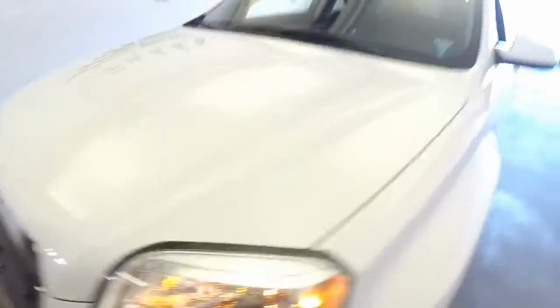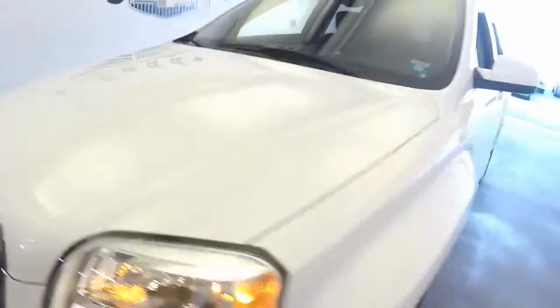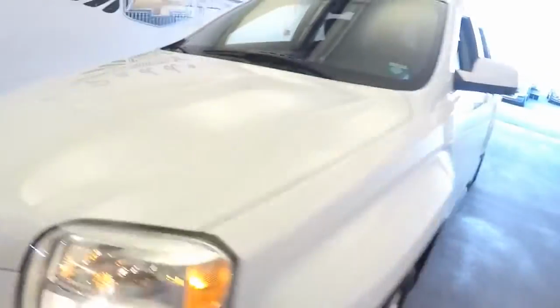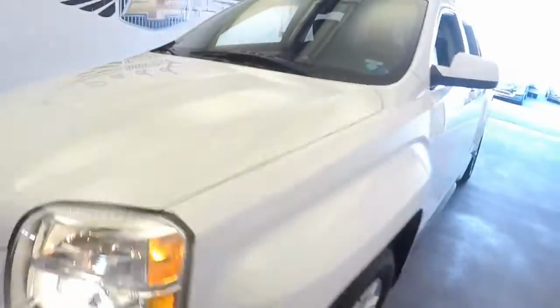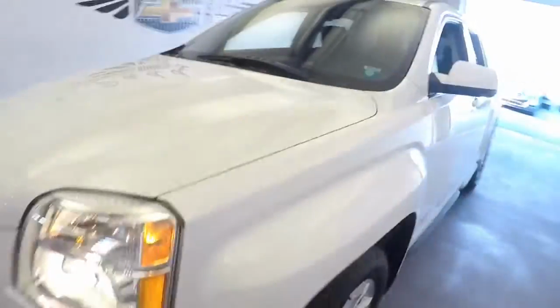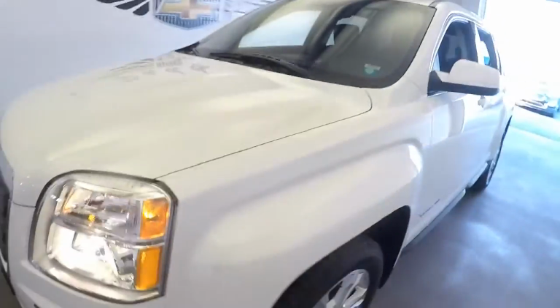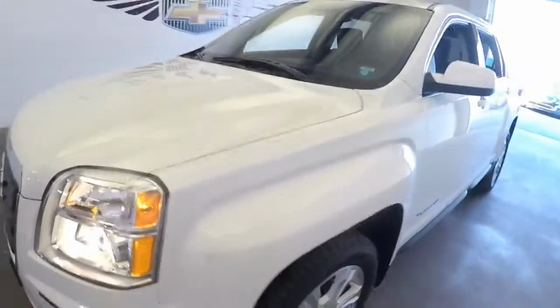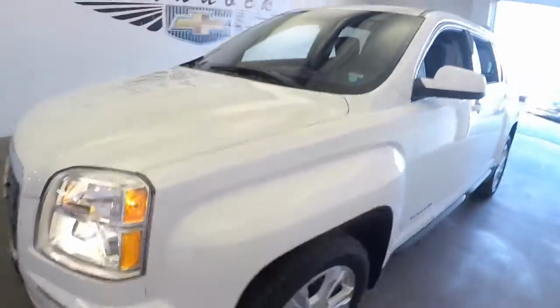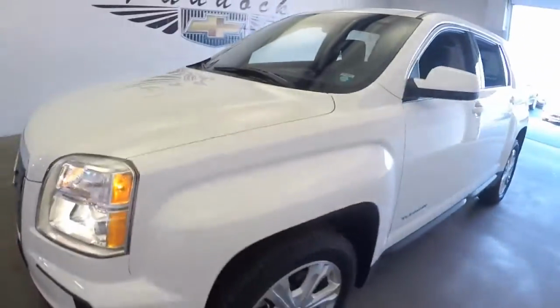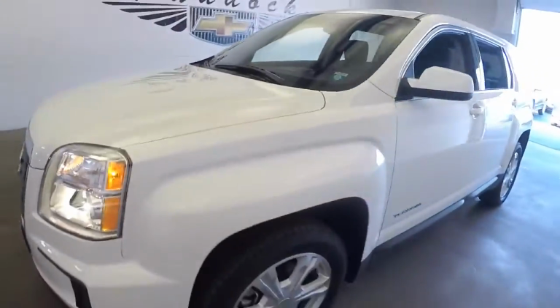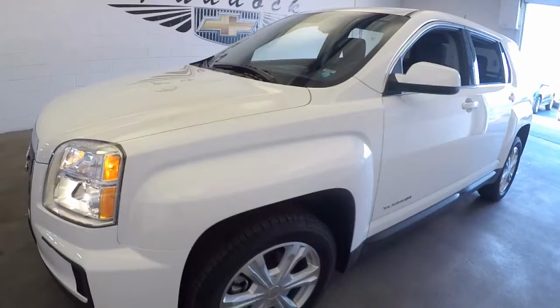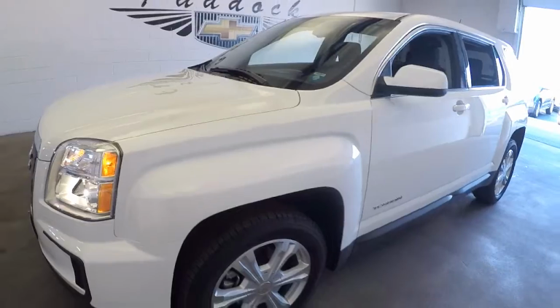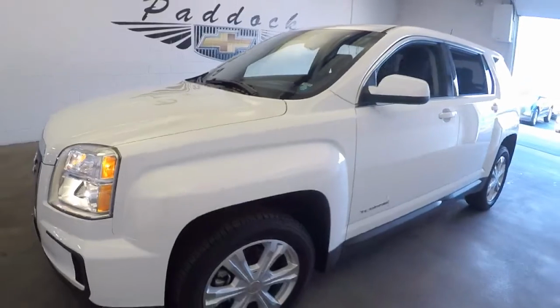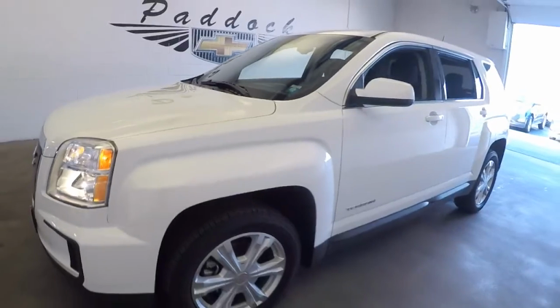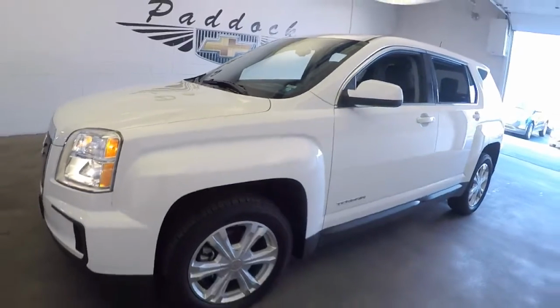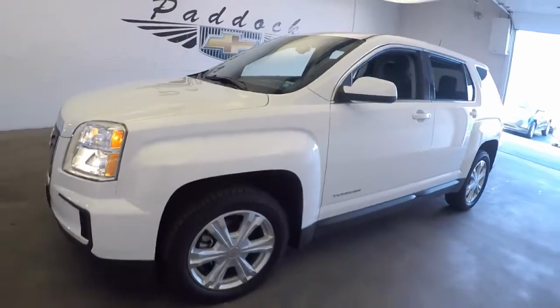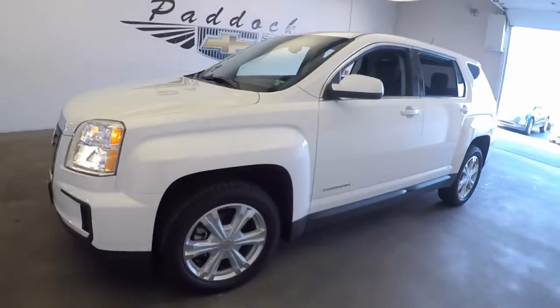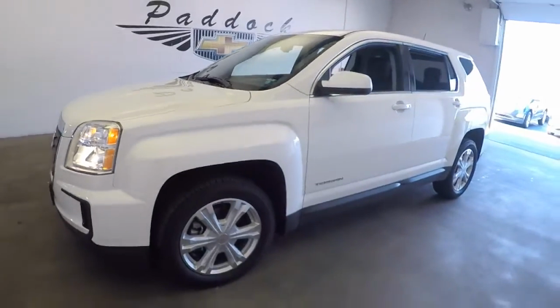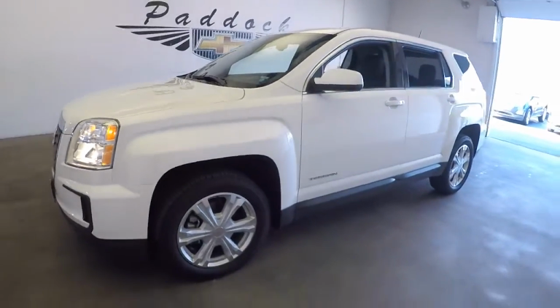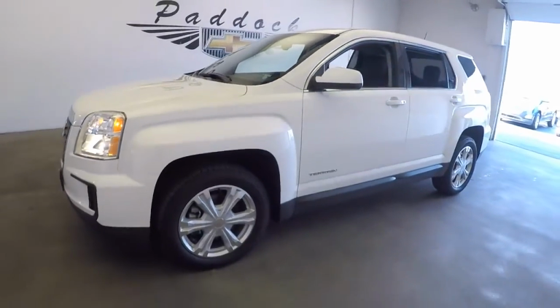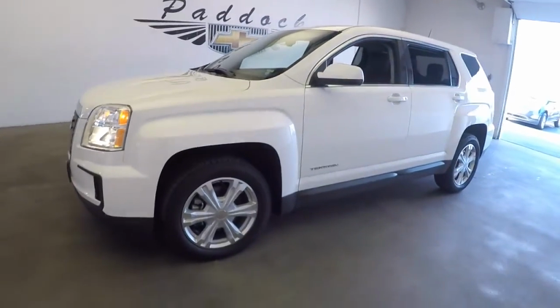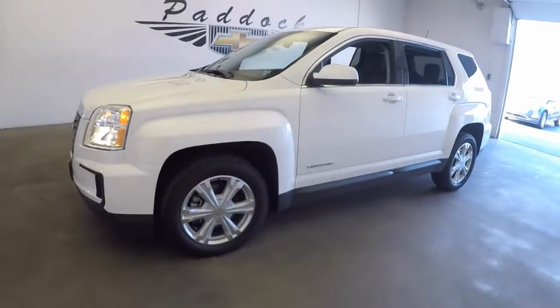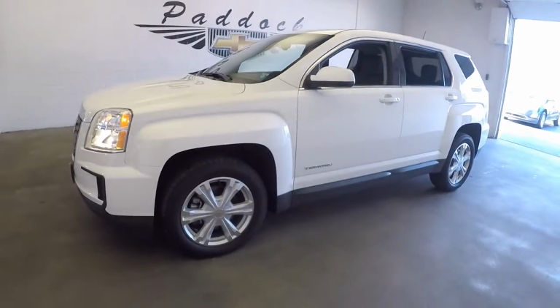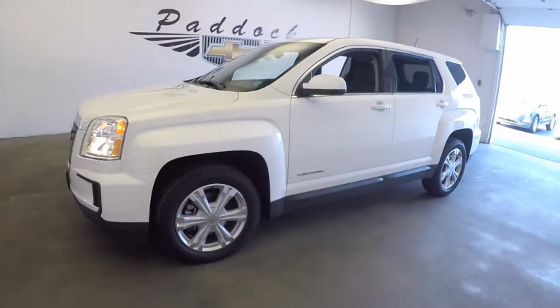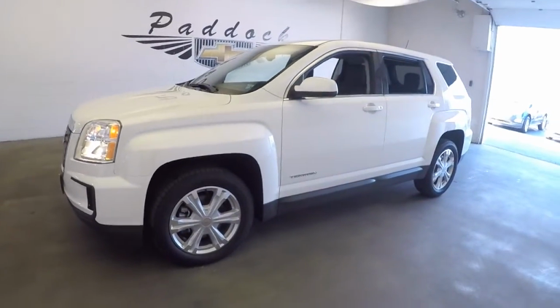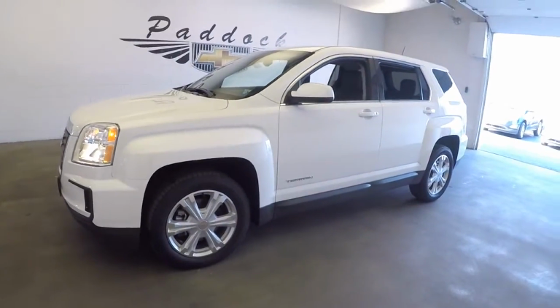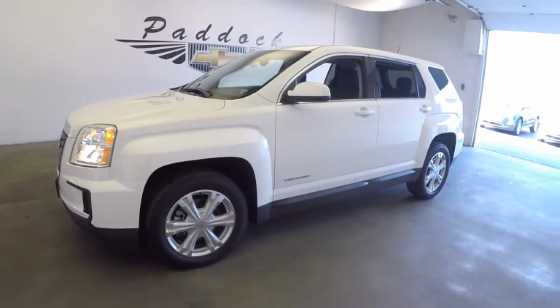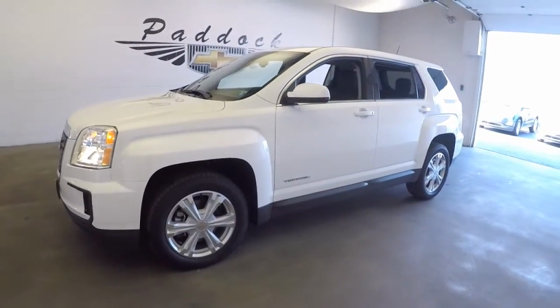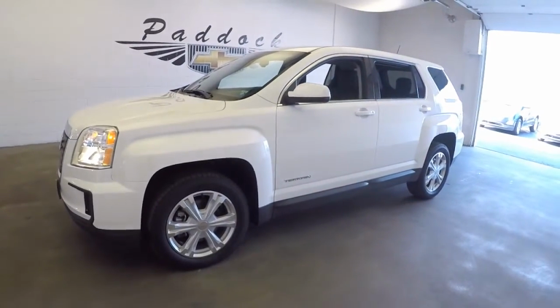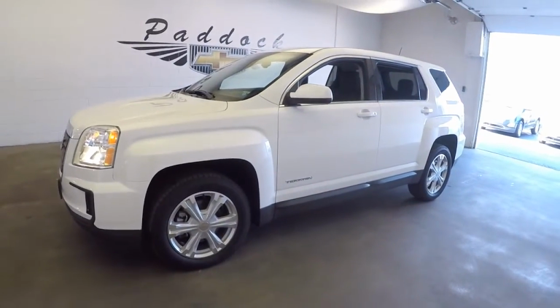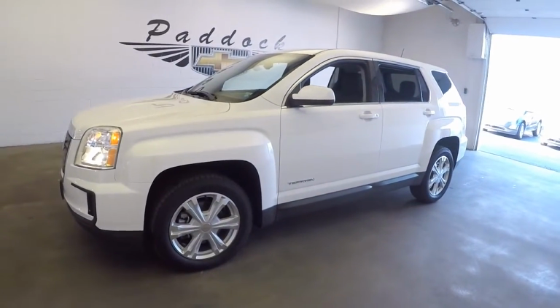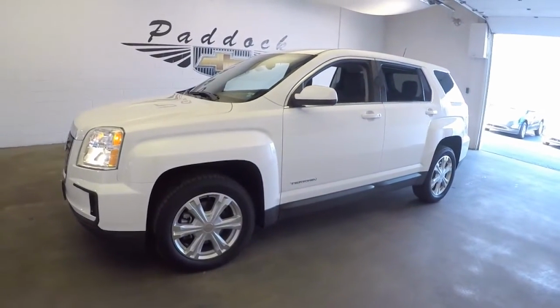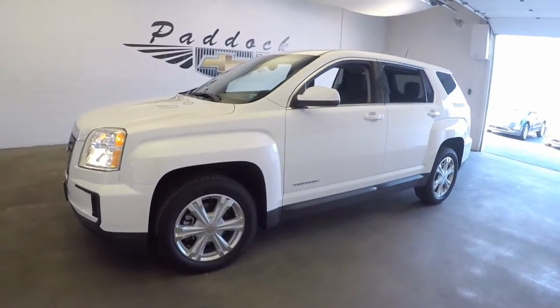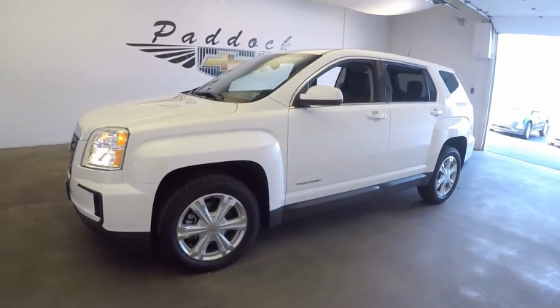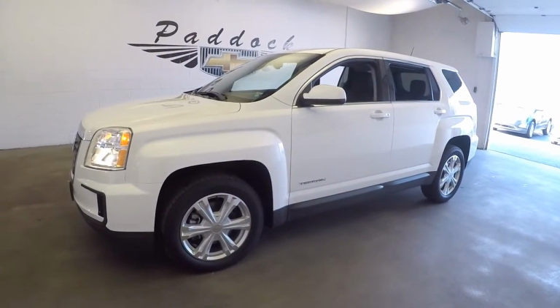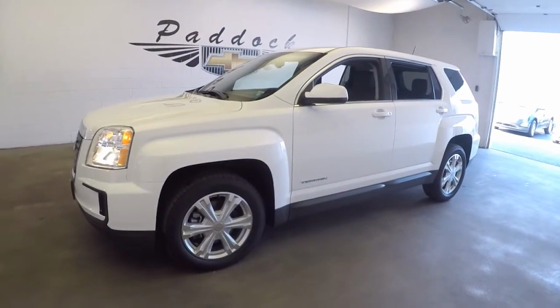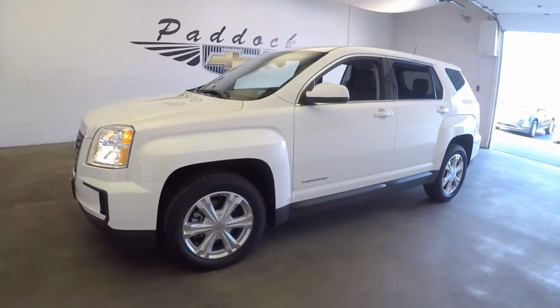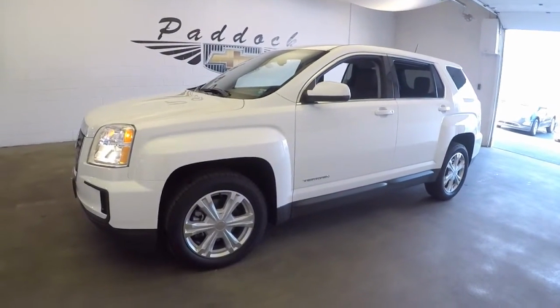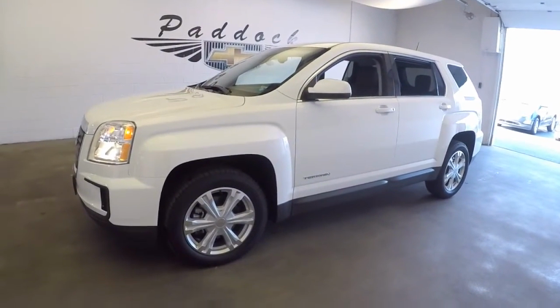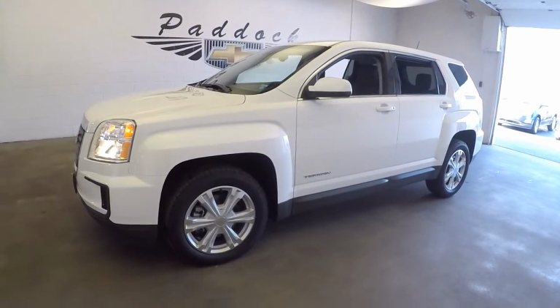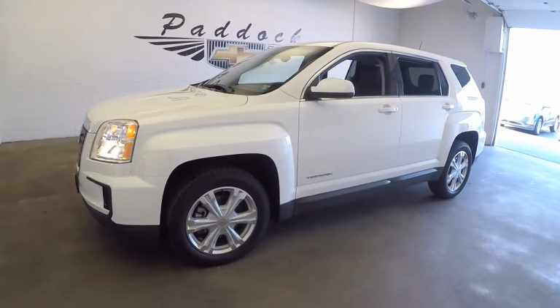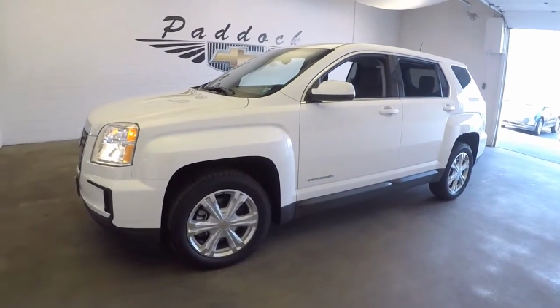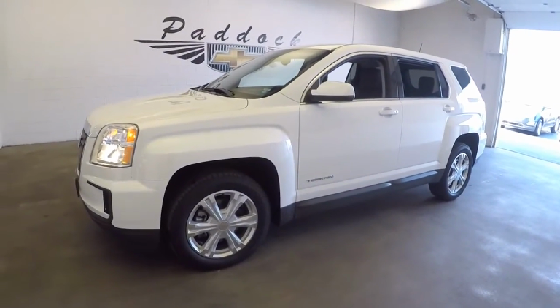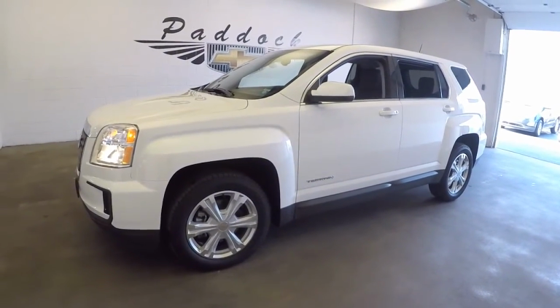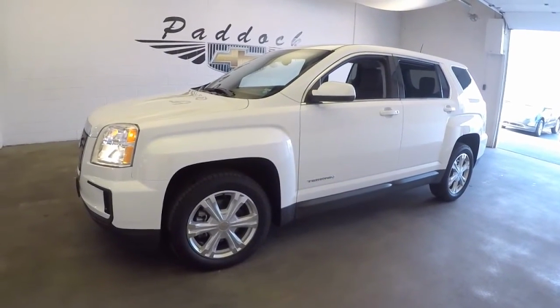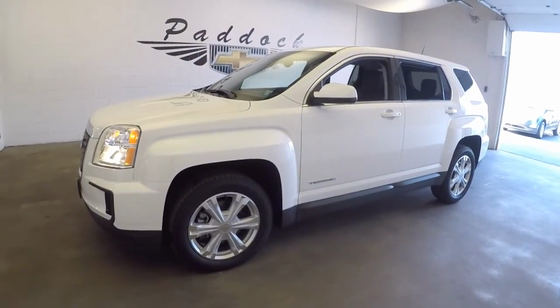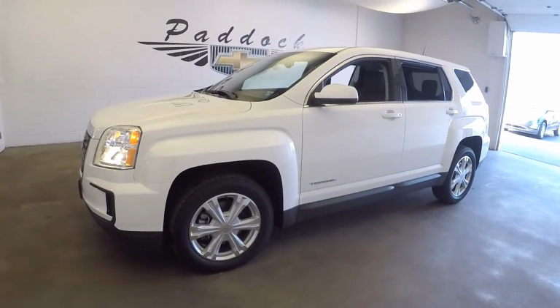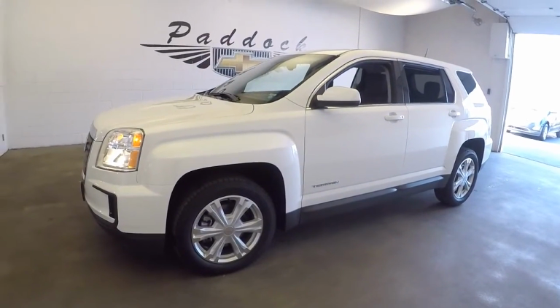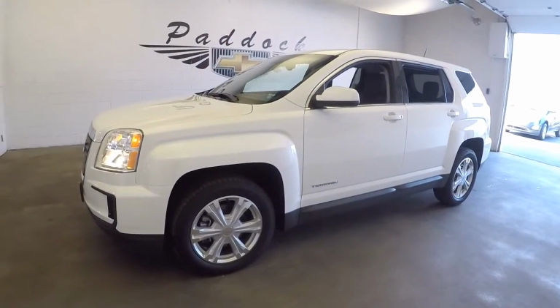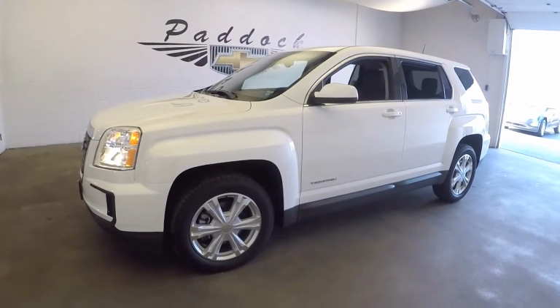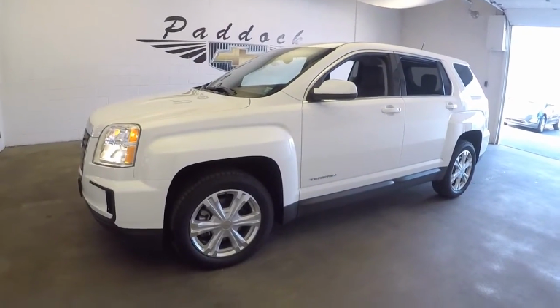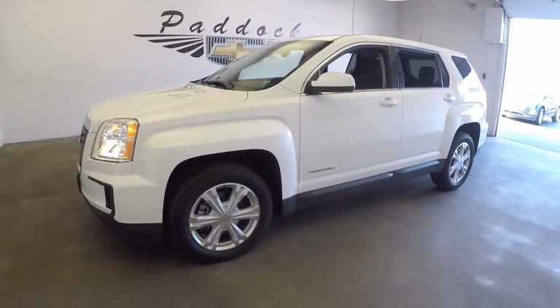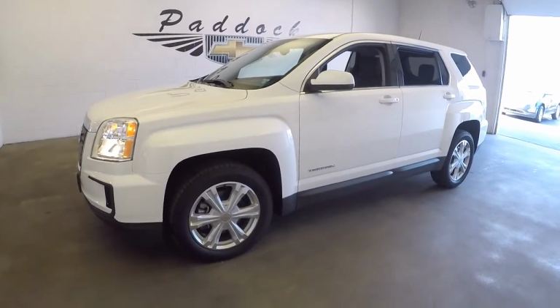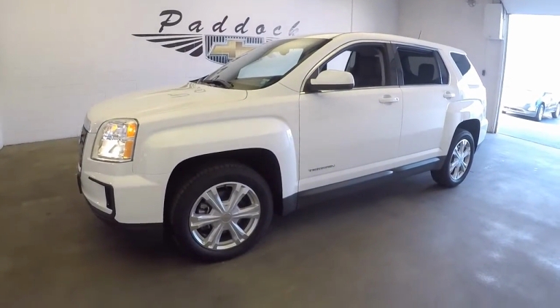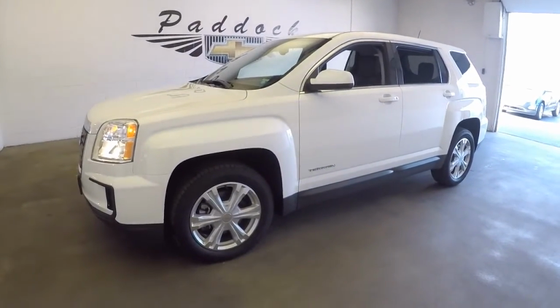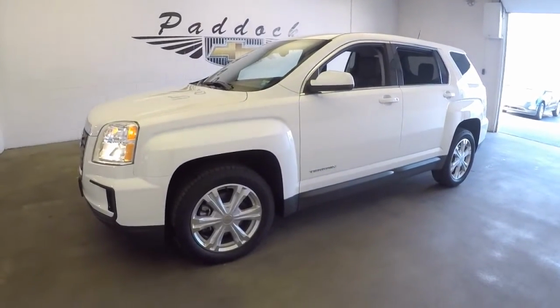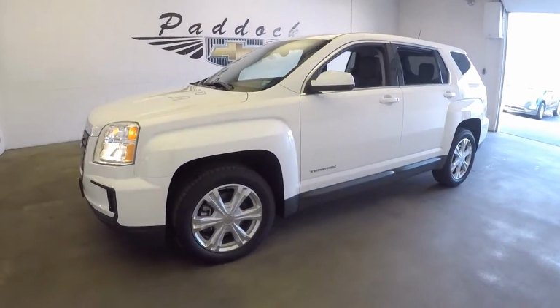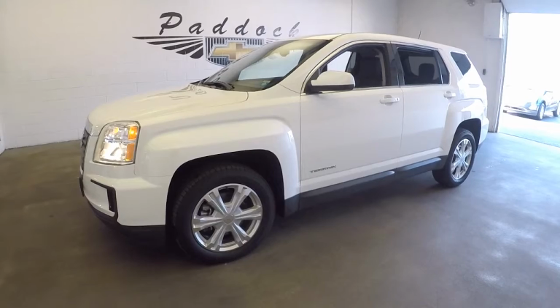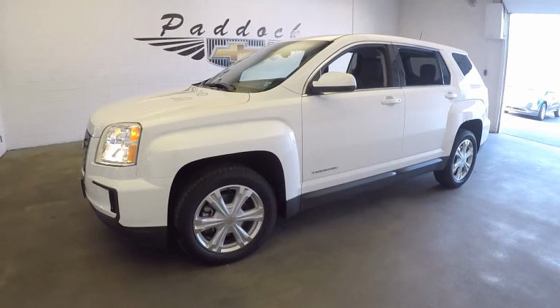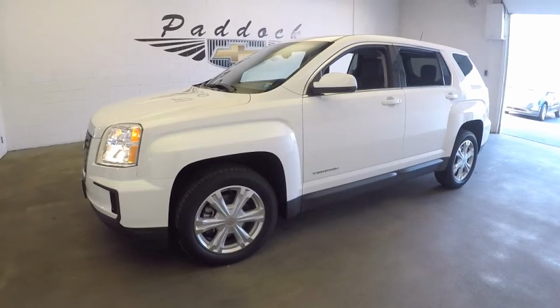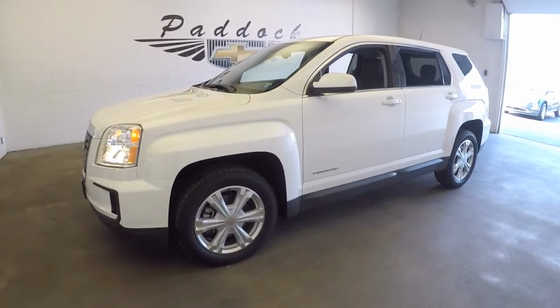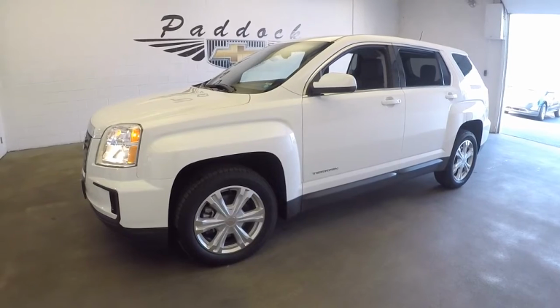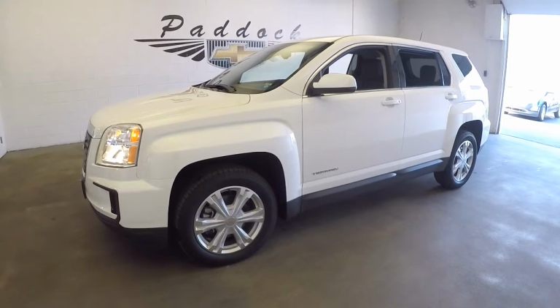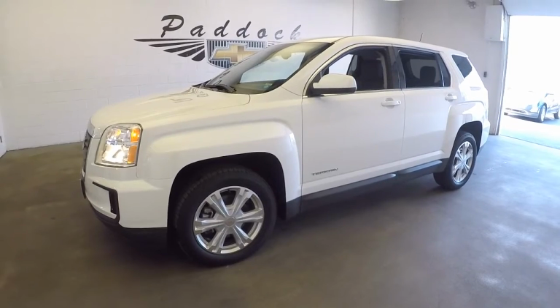To find out more about this Terrain or any of the SUVs in our inventory, give us a call at 876-0945.